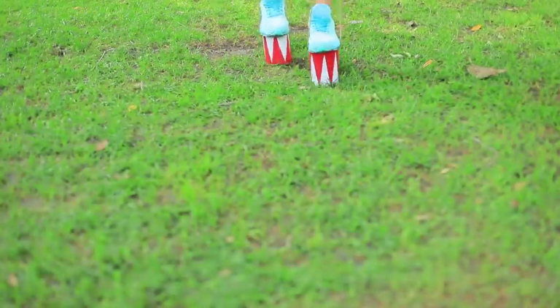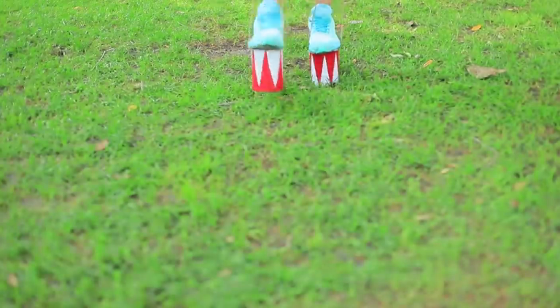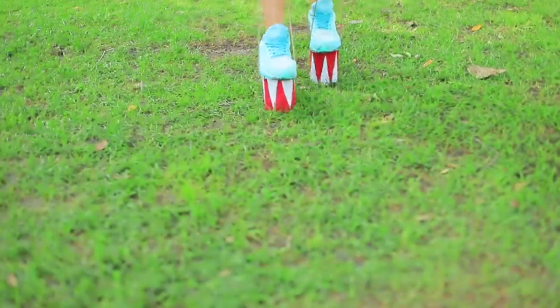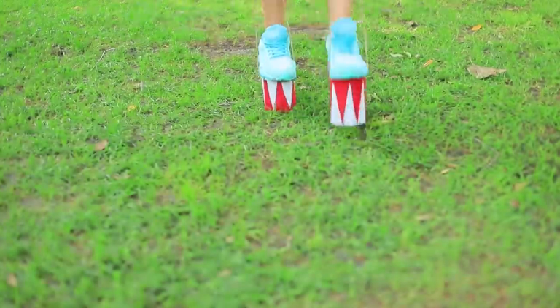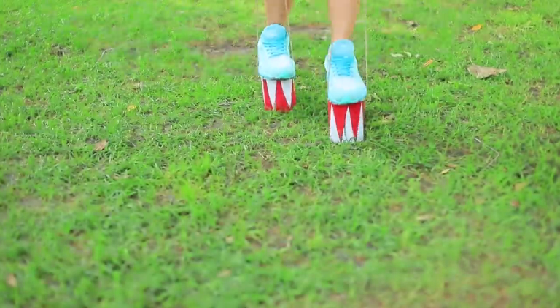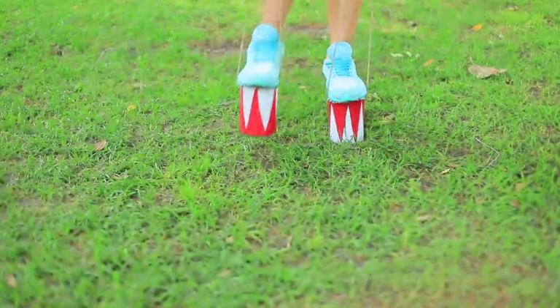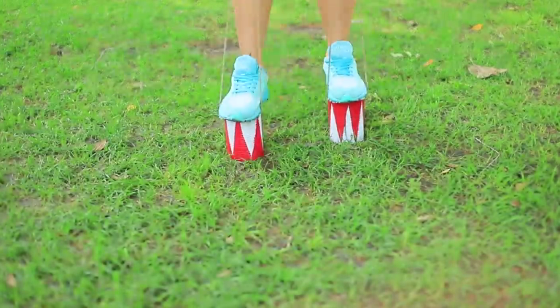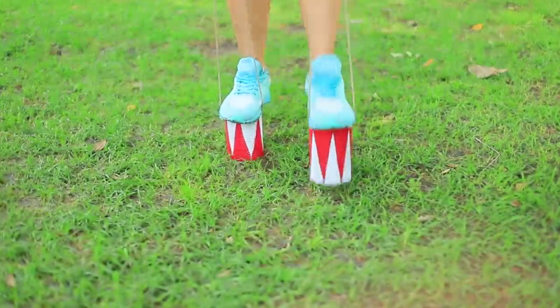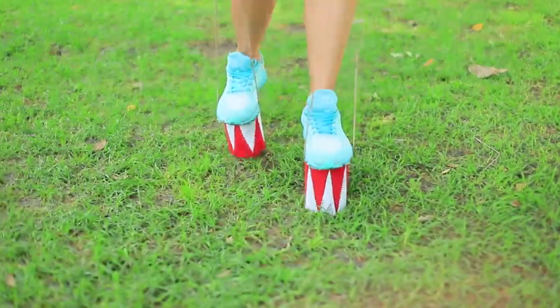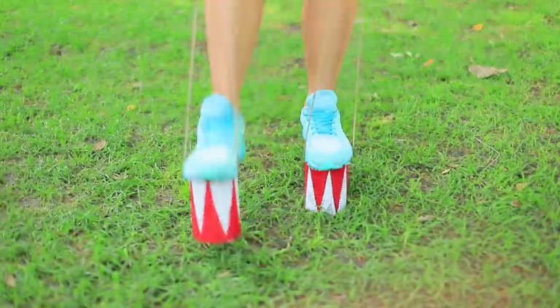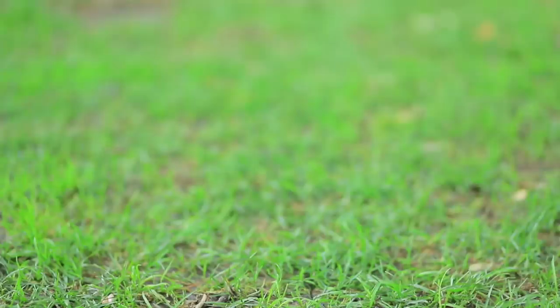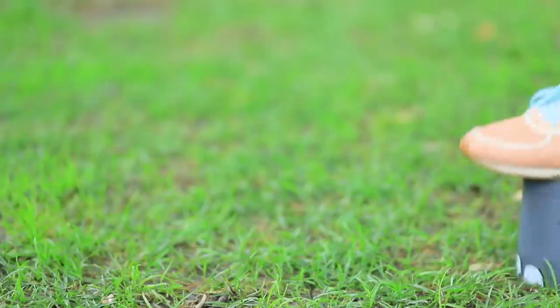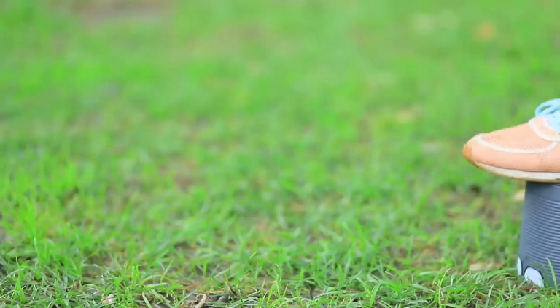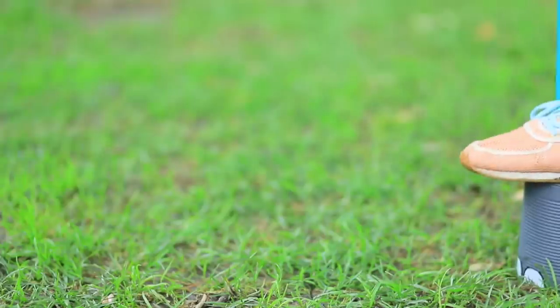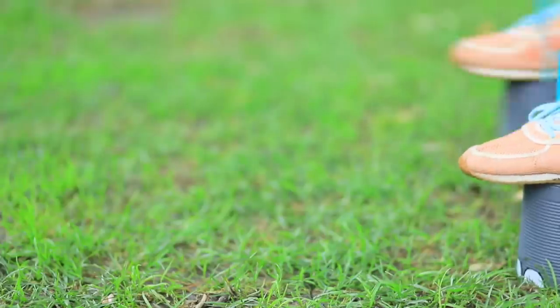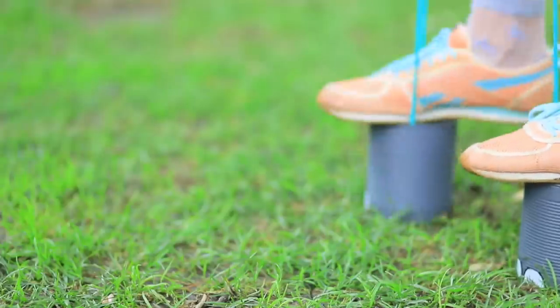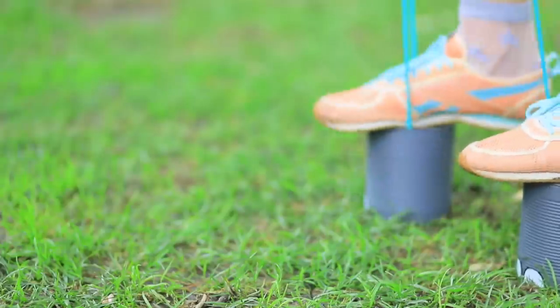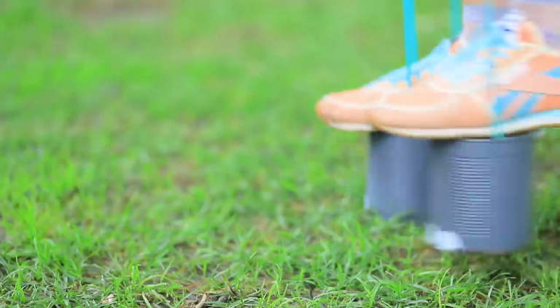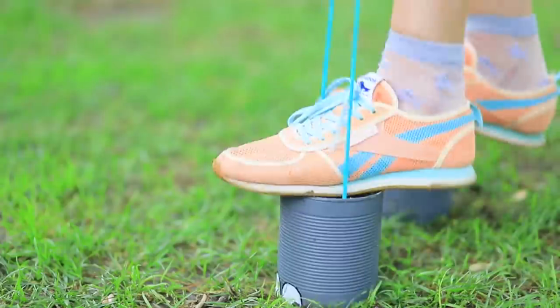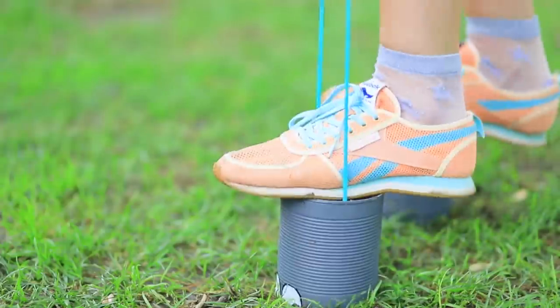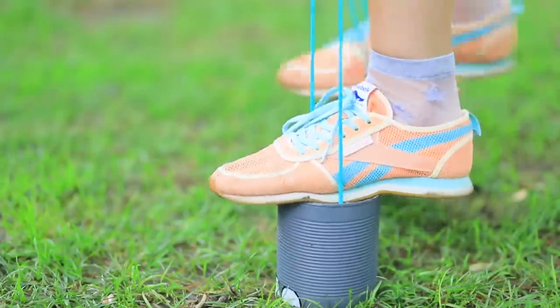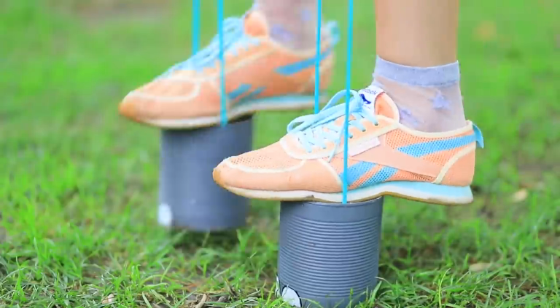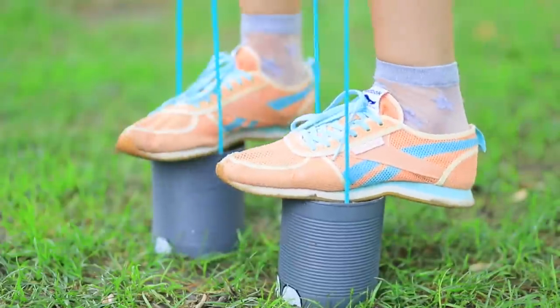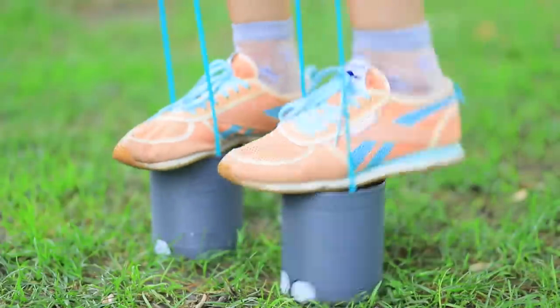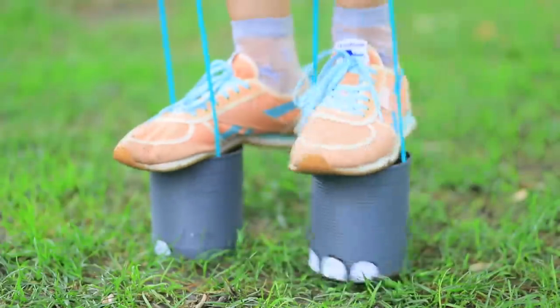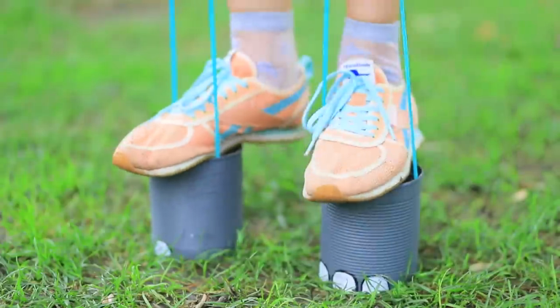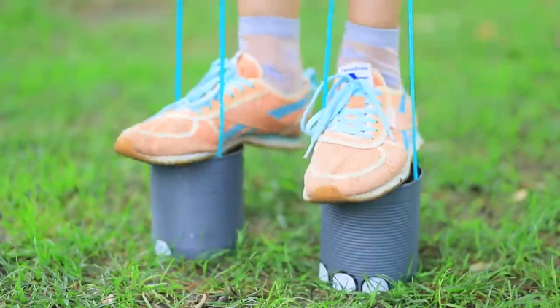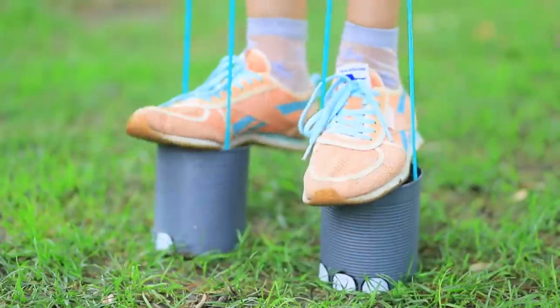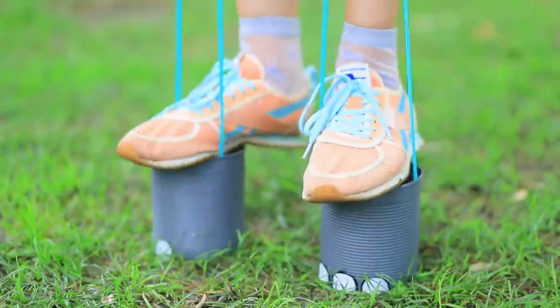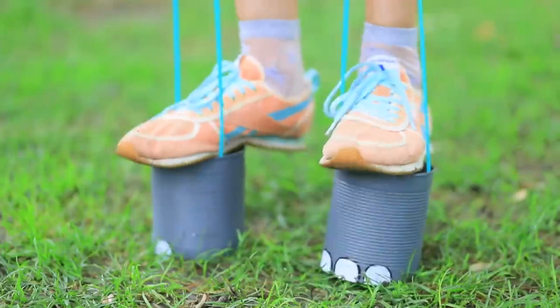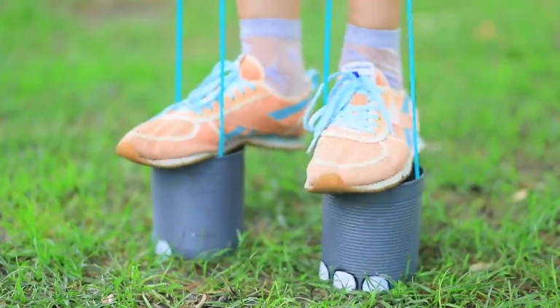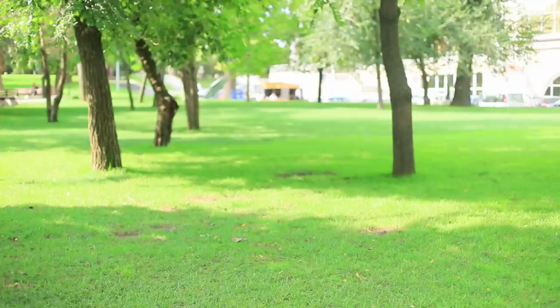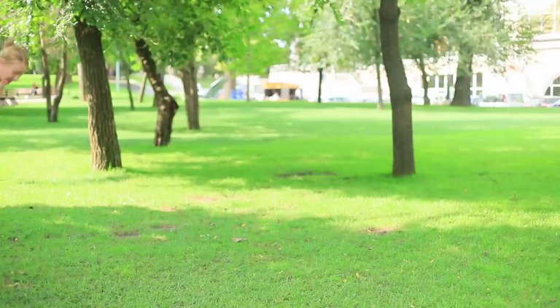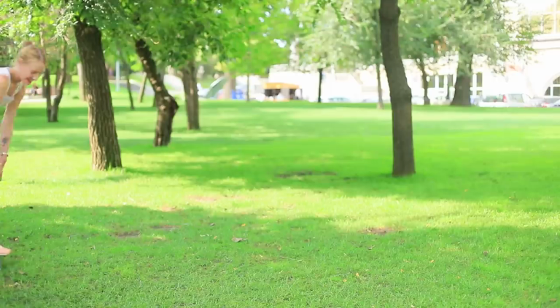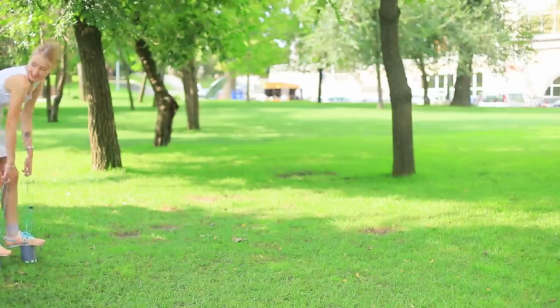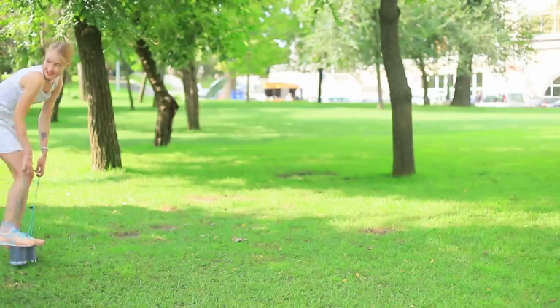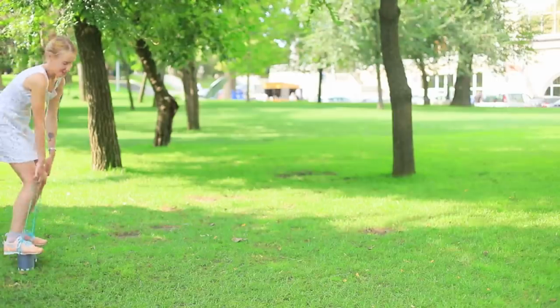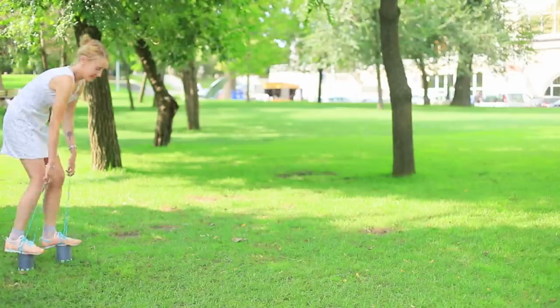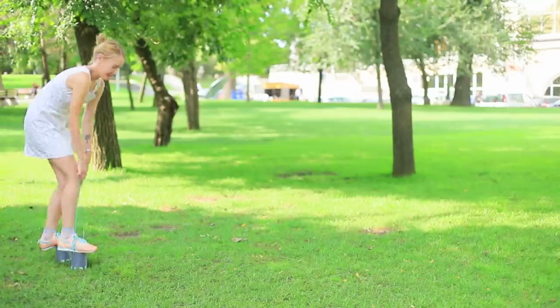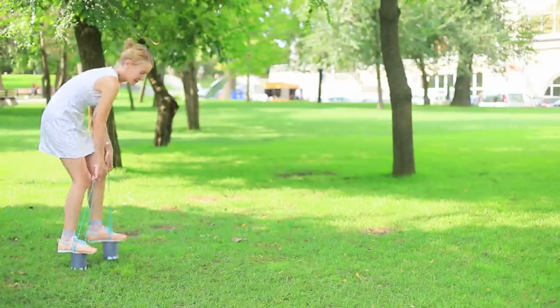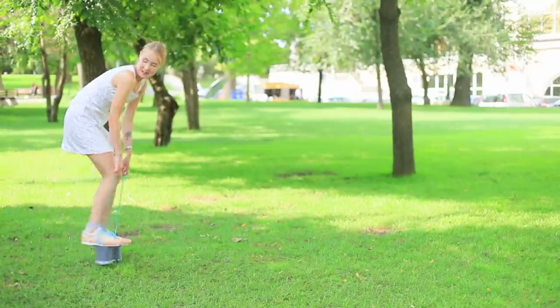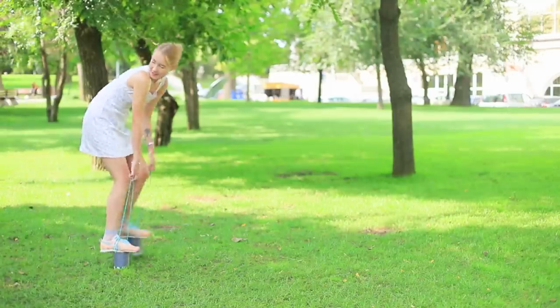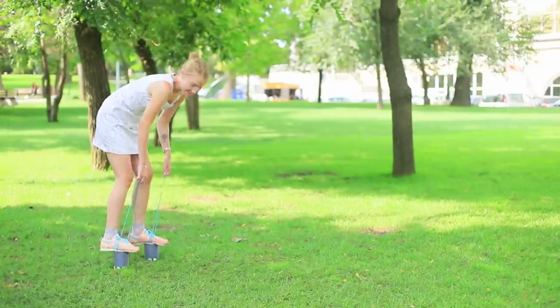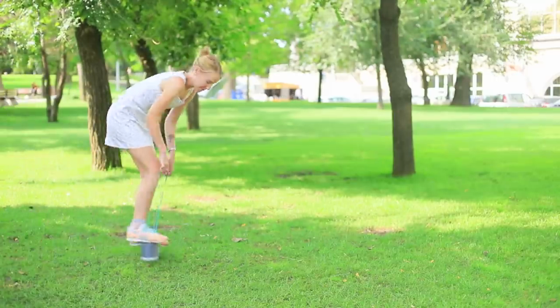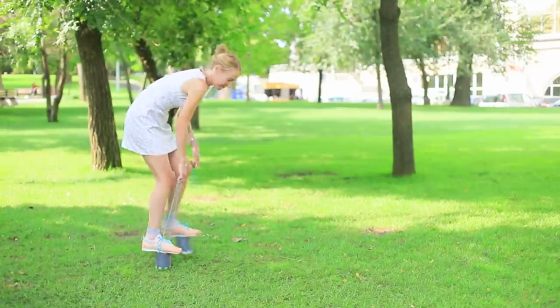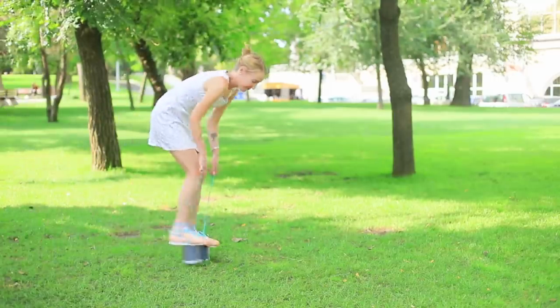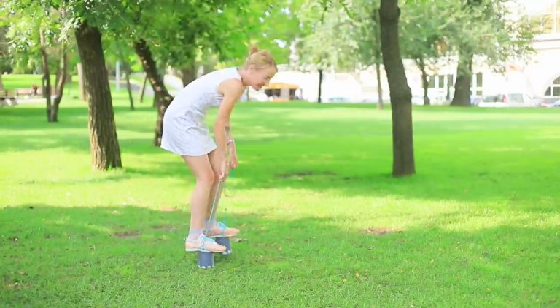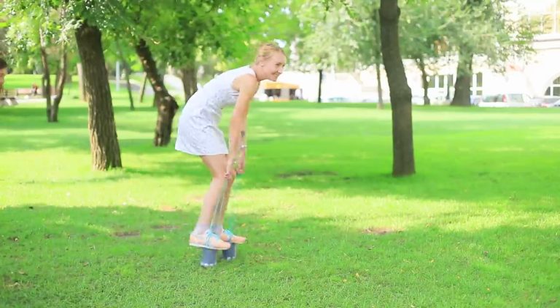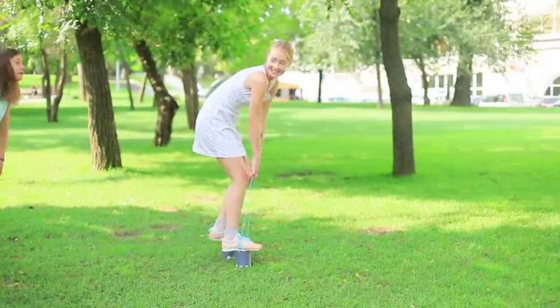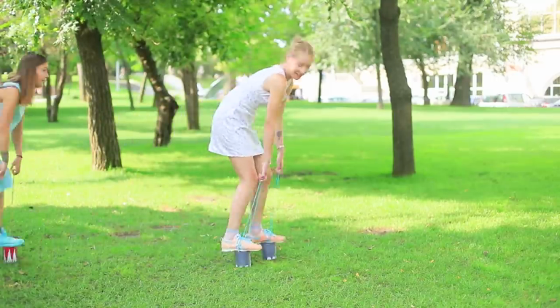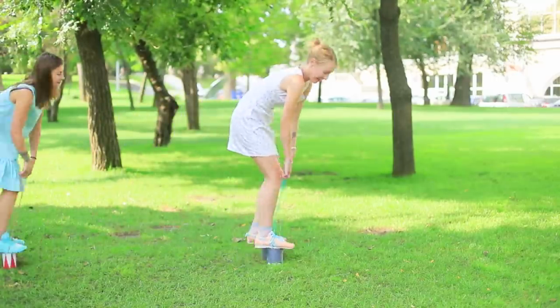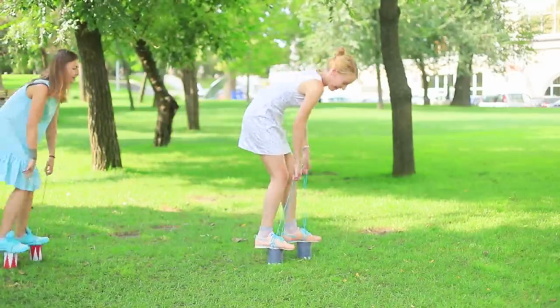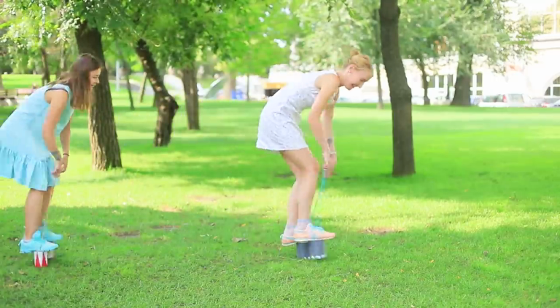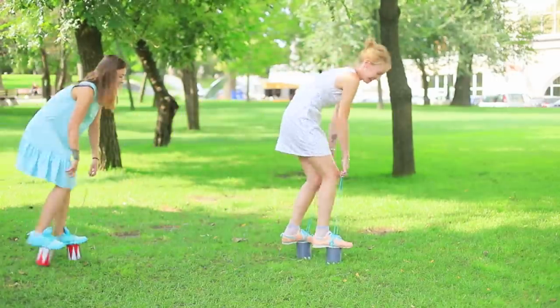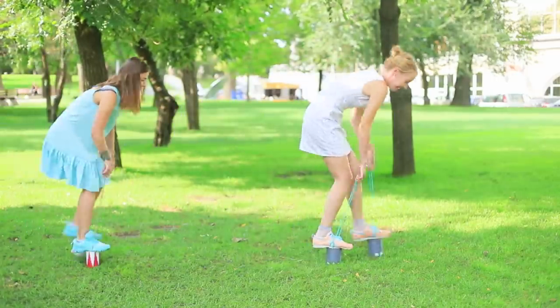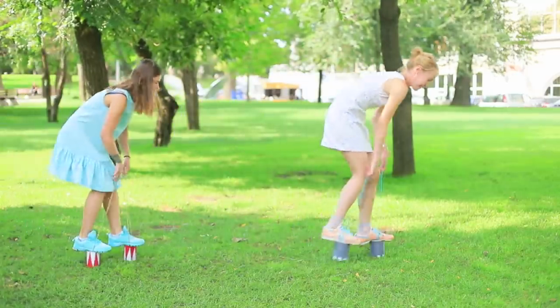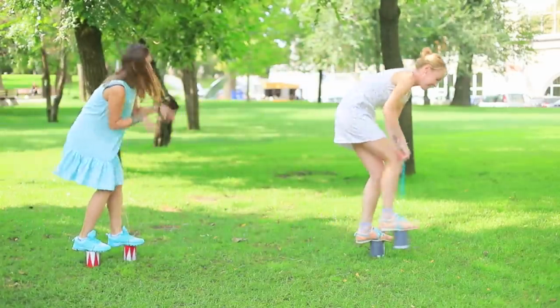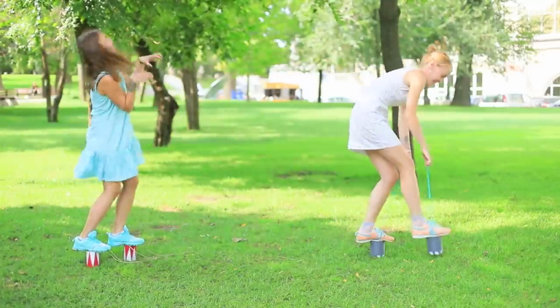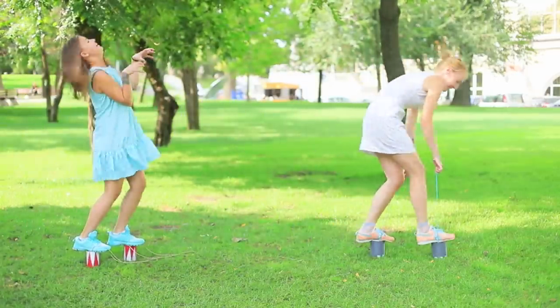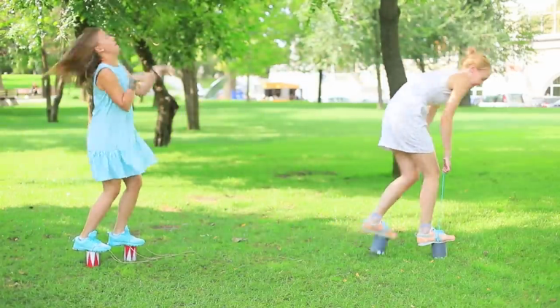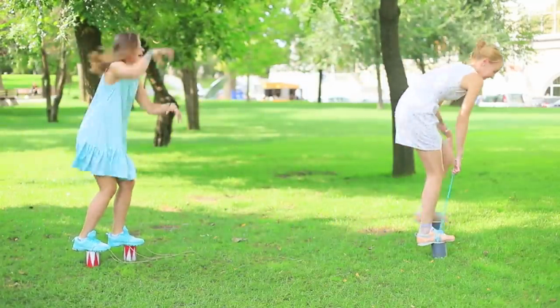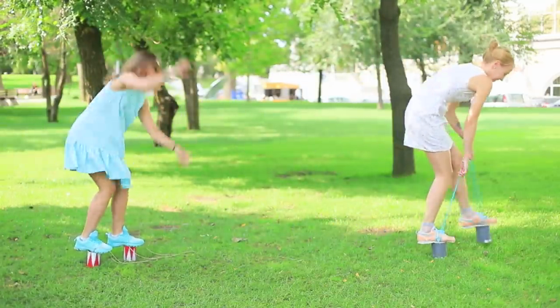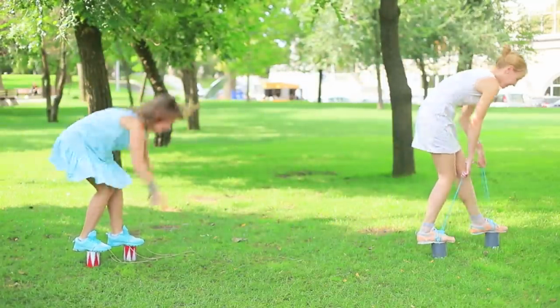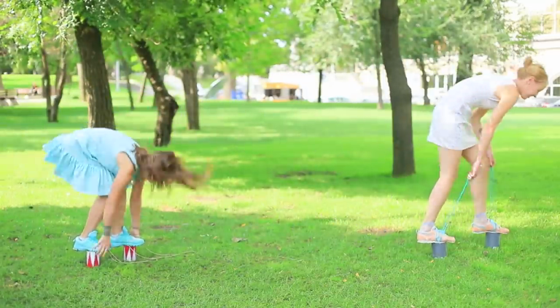A circus performance with handmade stilts starting now! Unbelievable tricks without any safety nets!